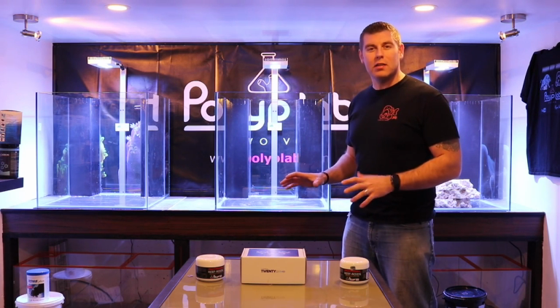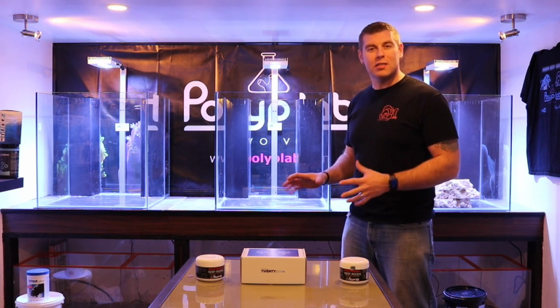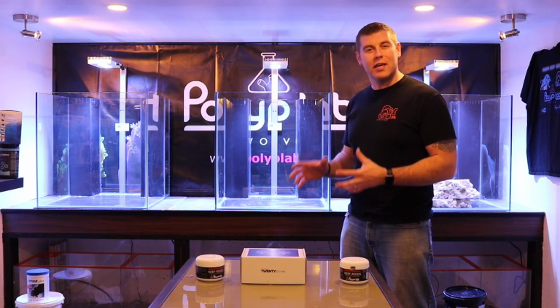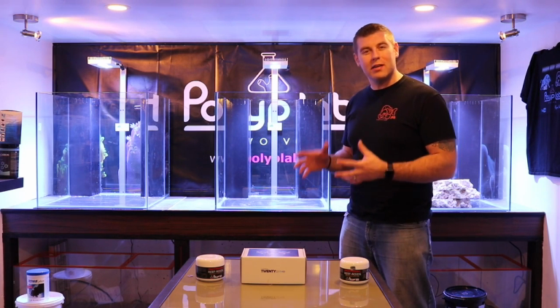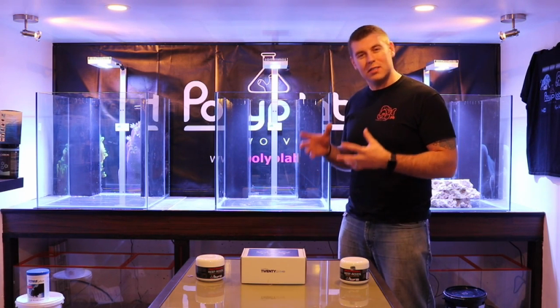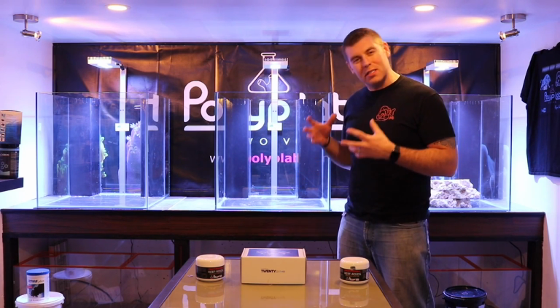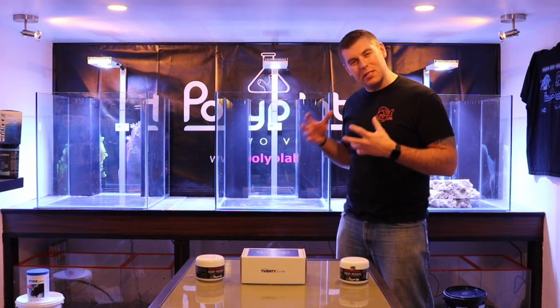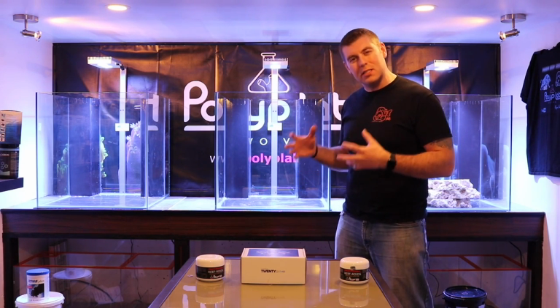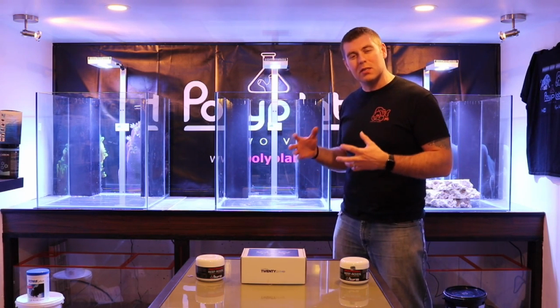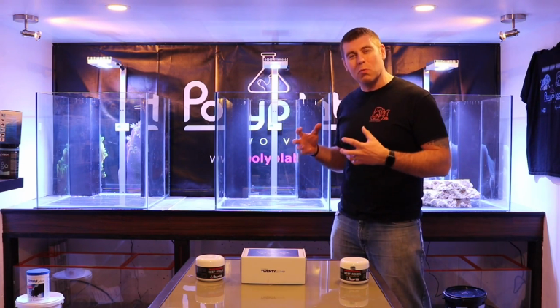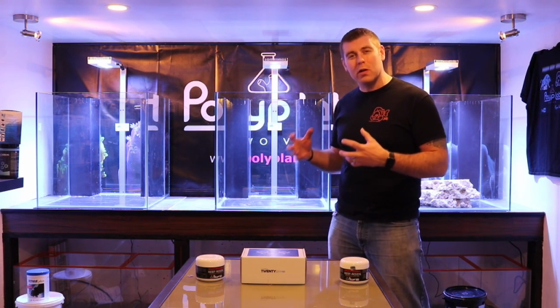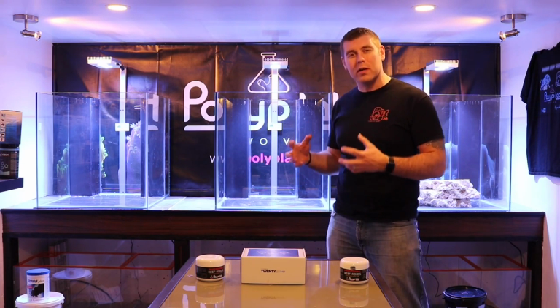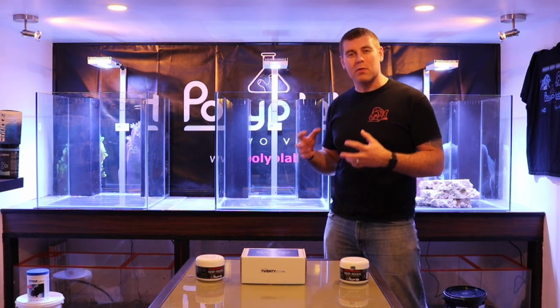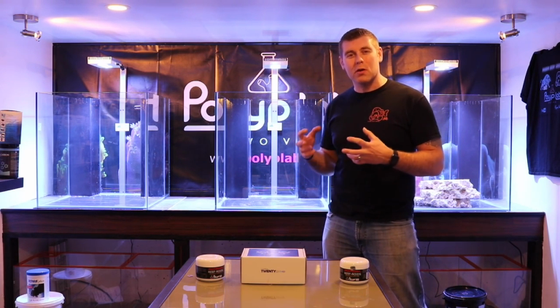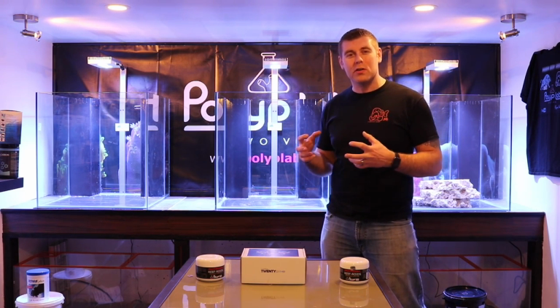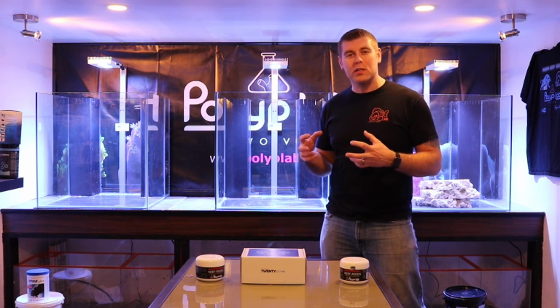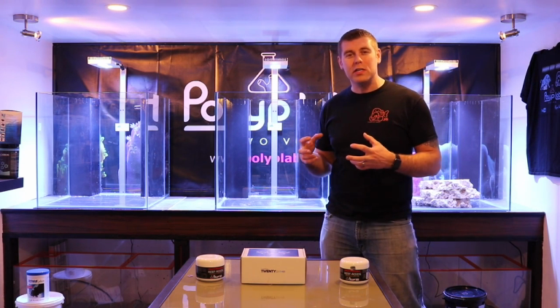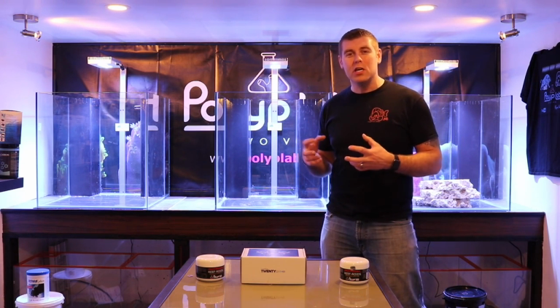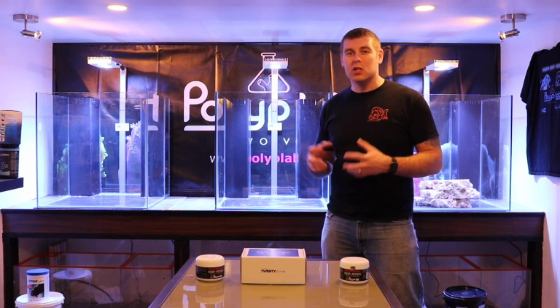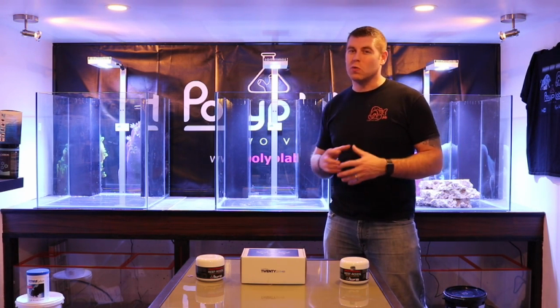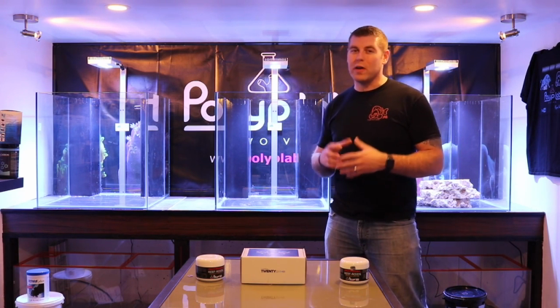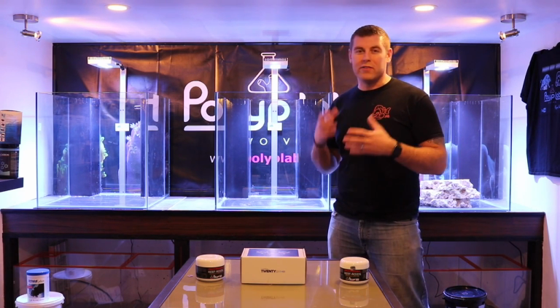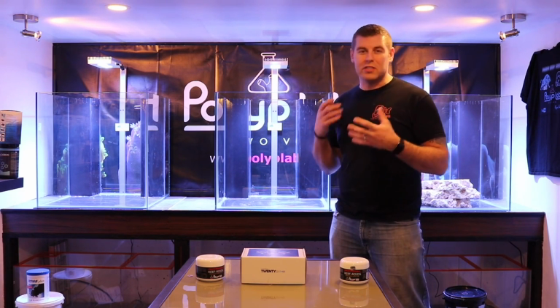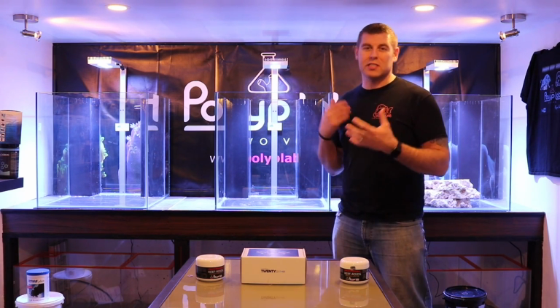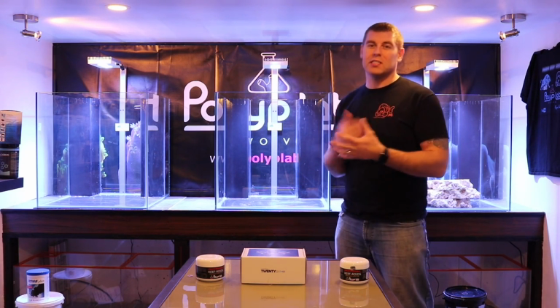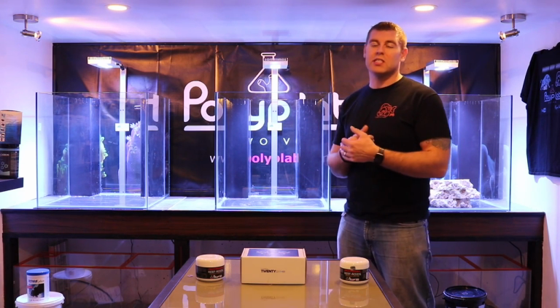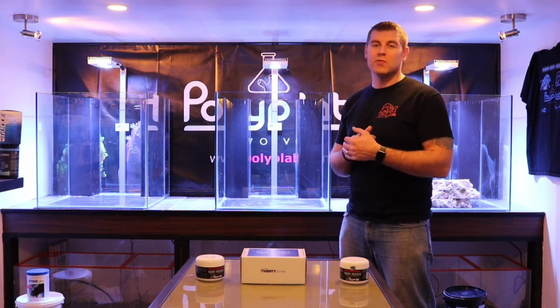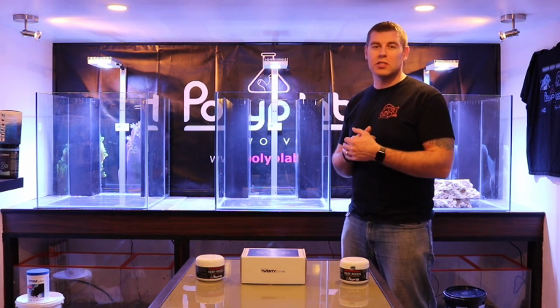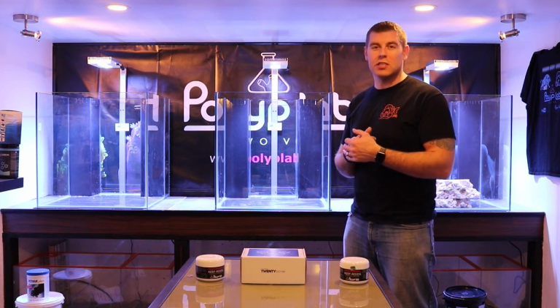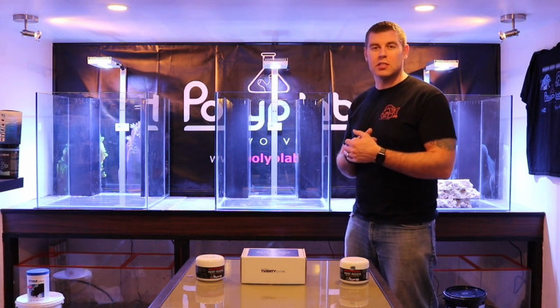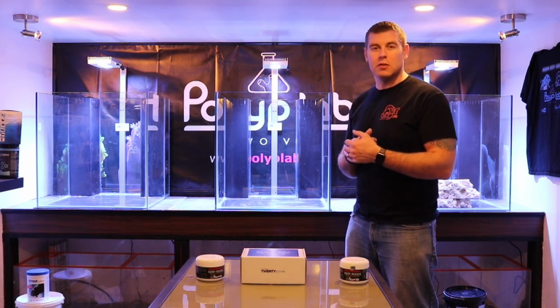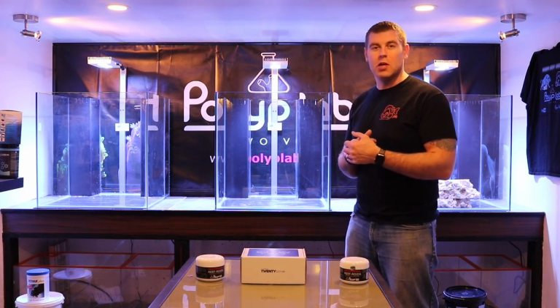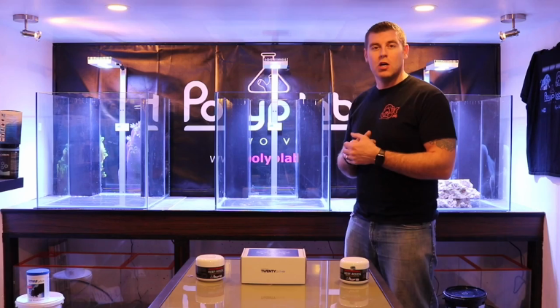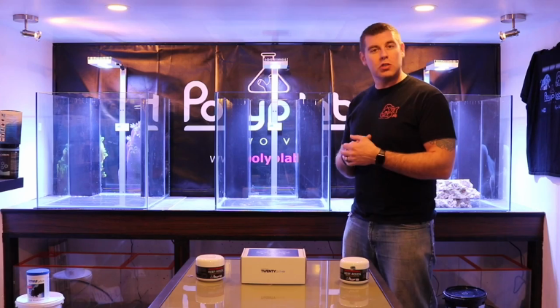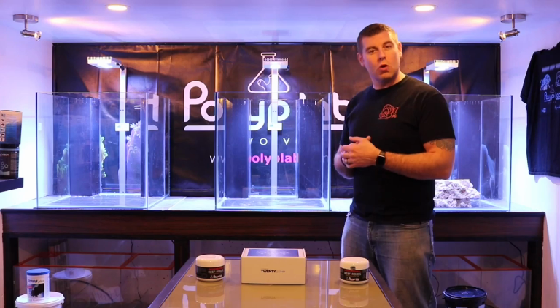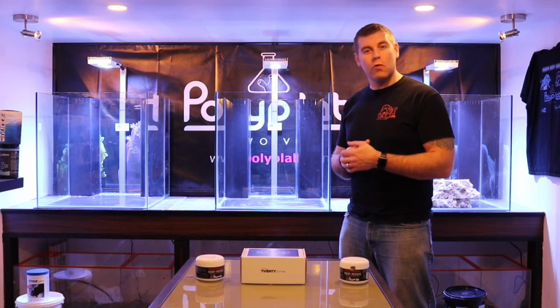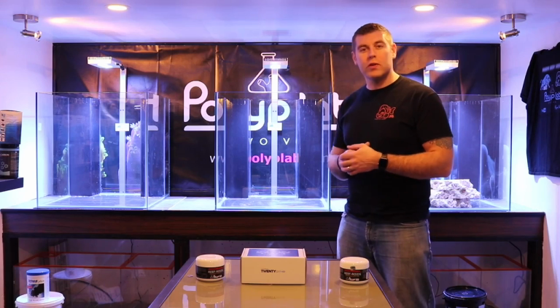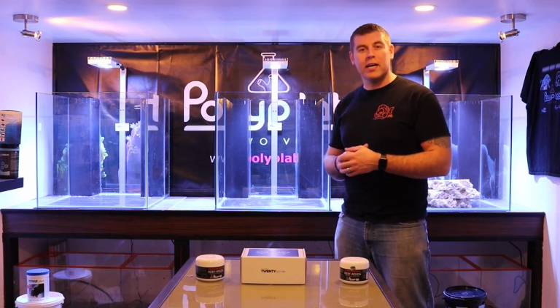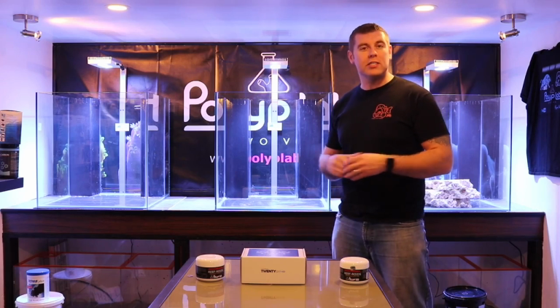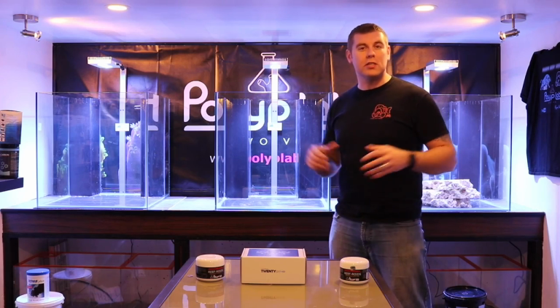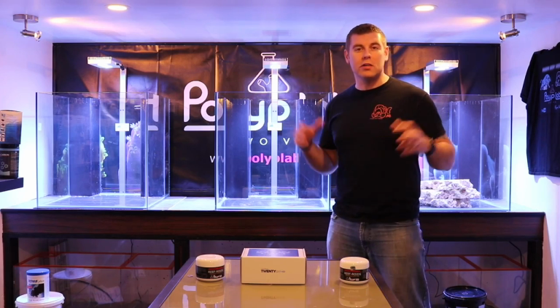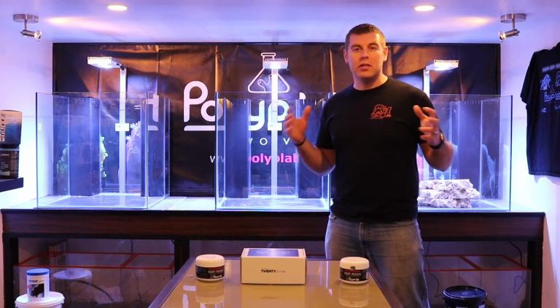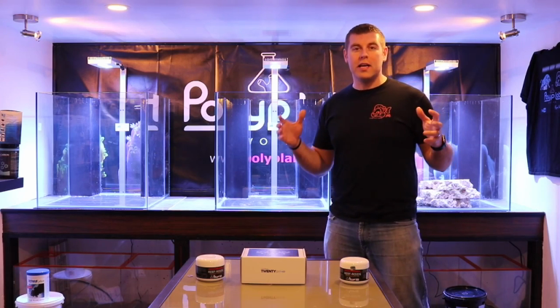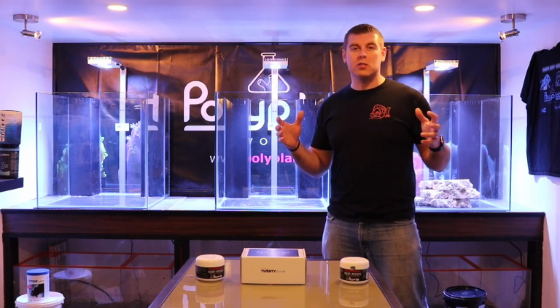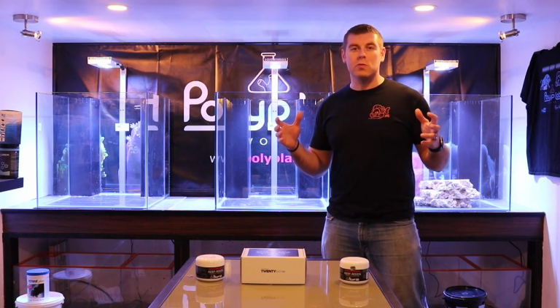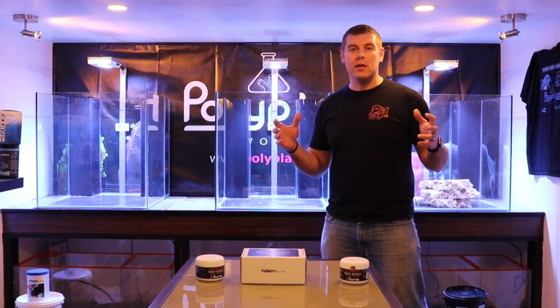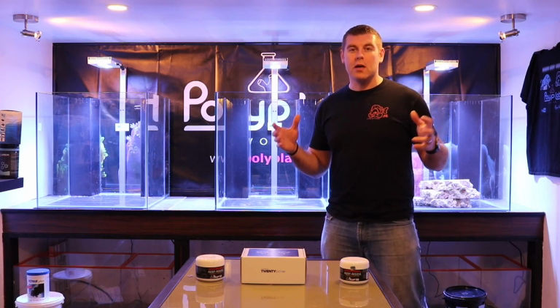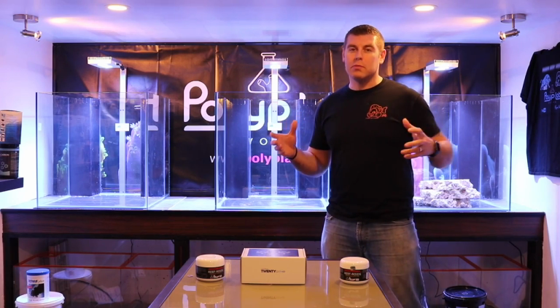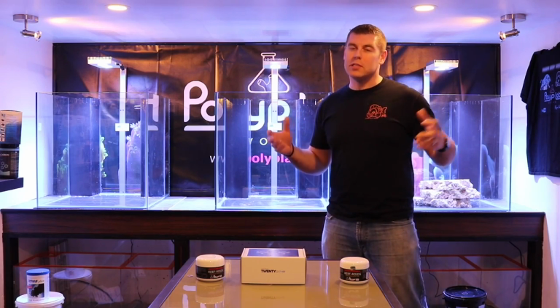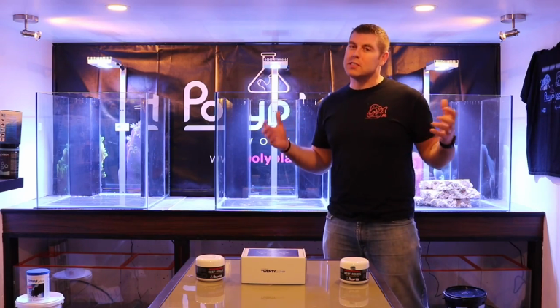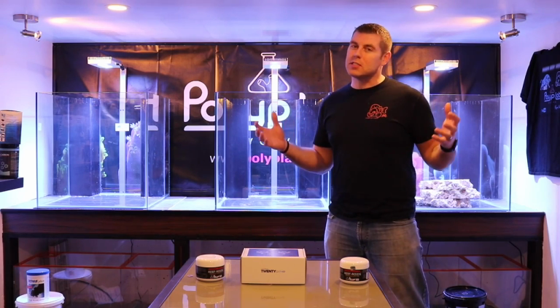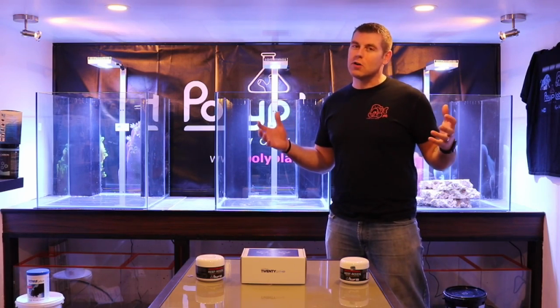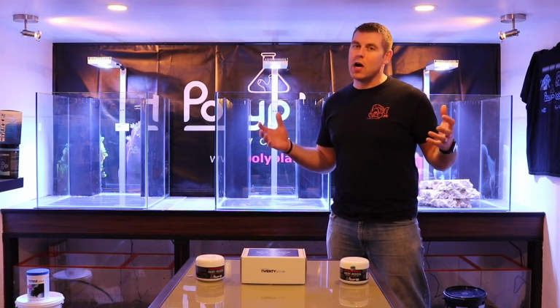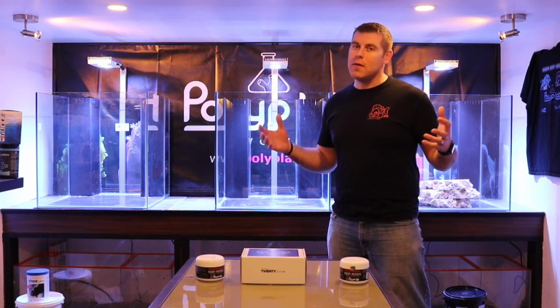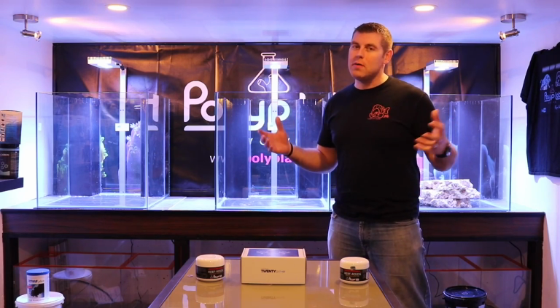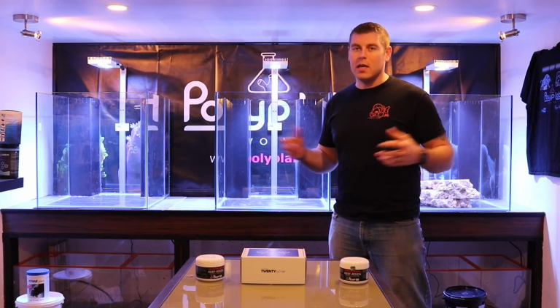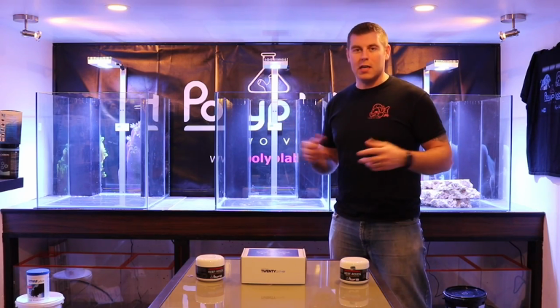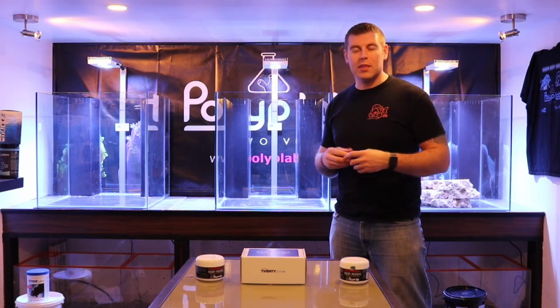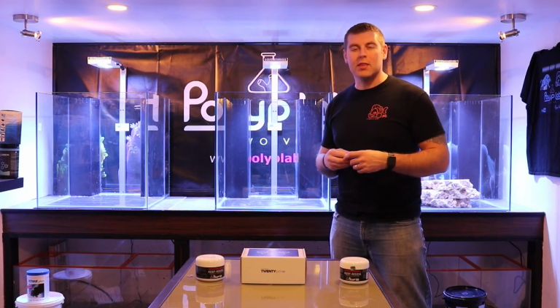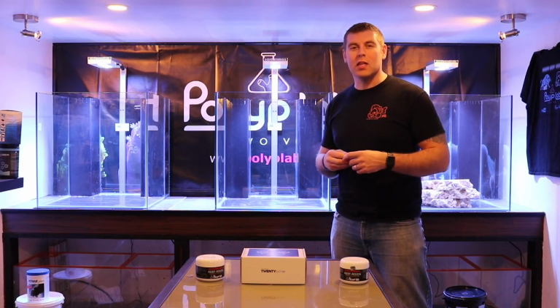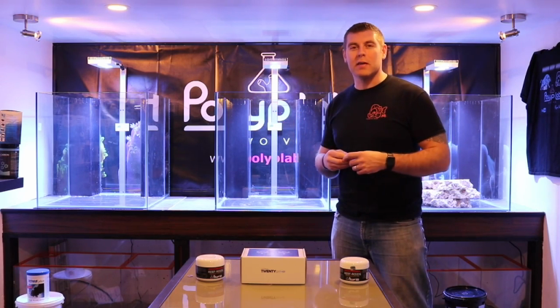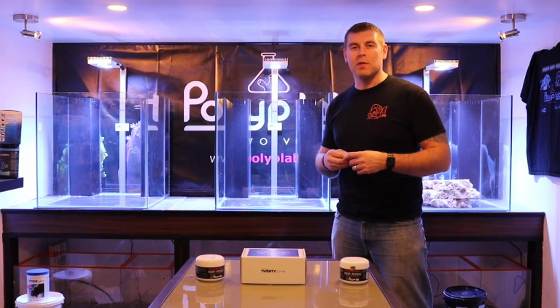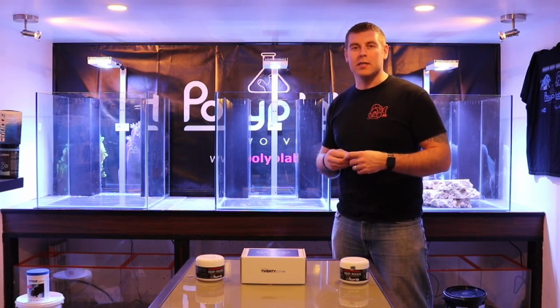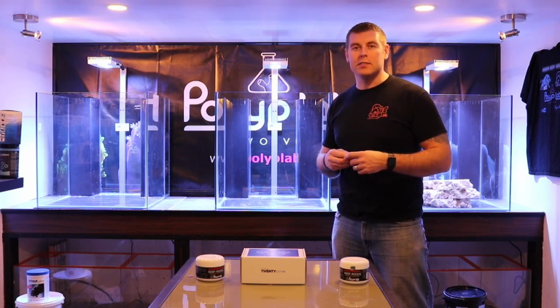Next week let's get that plumbing started and get this system working perfectly so we have a successful system. Please subscribe and hit the like button.